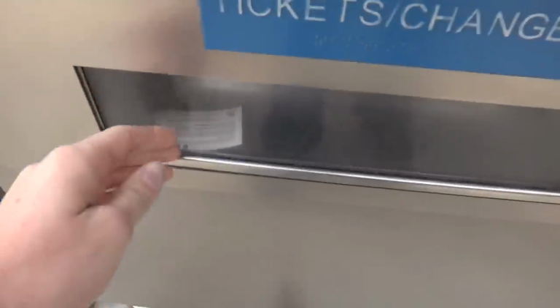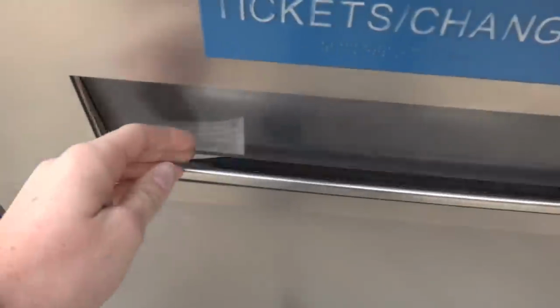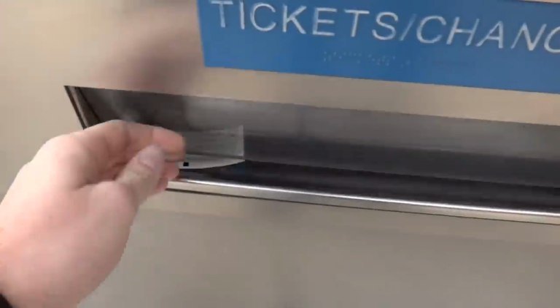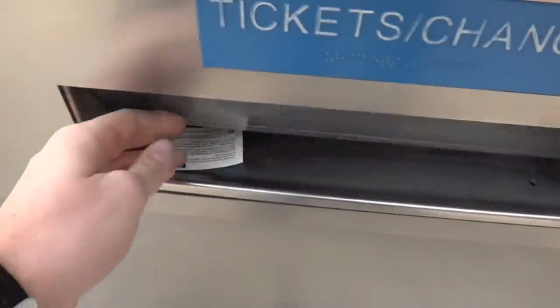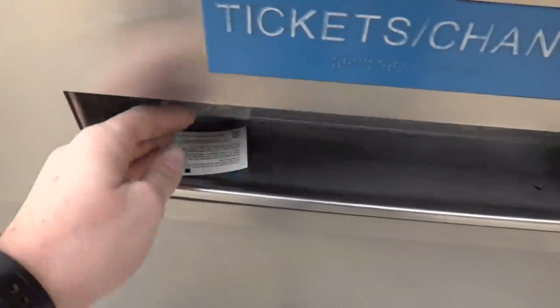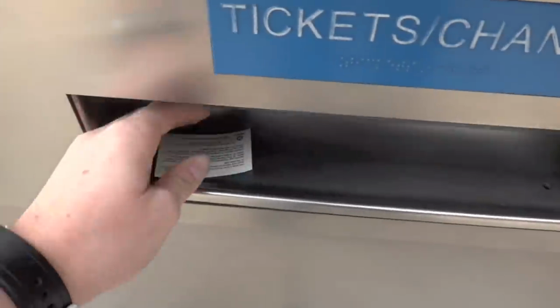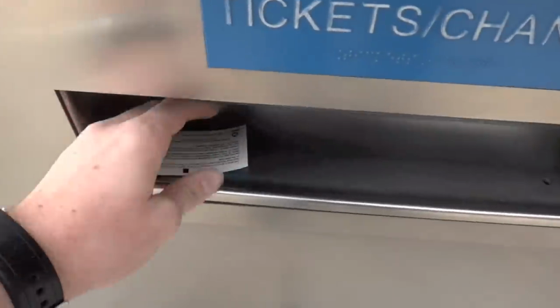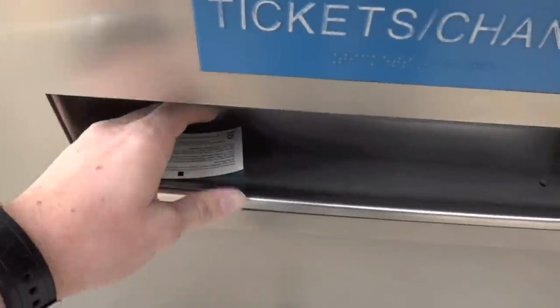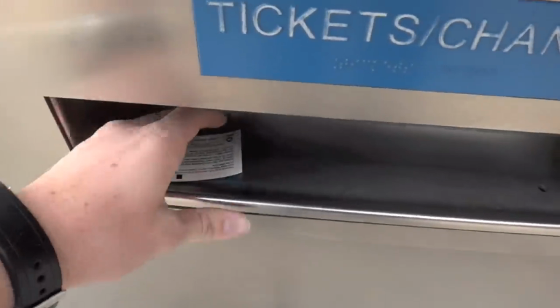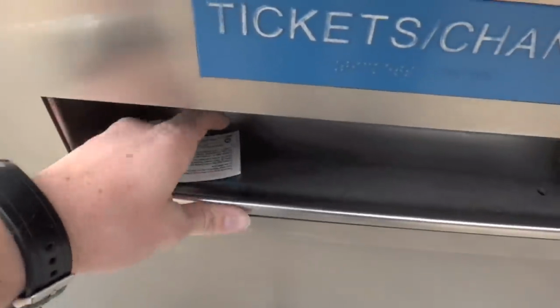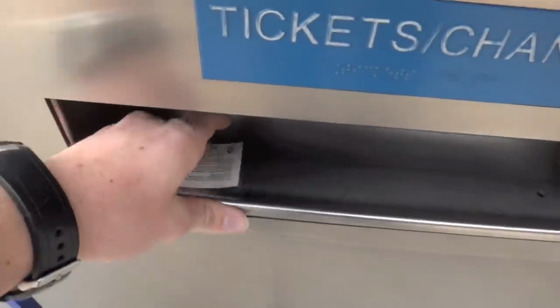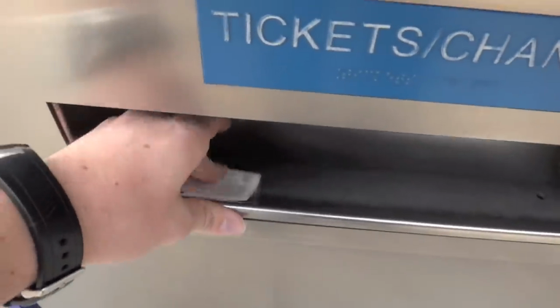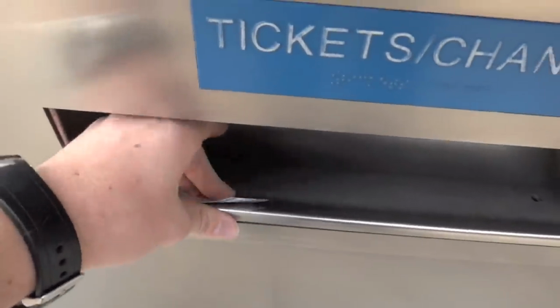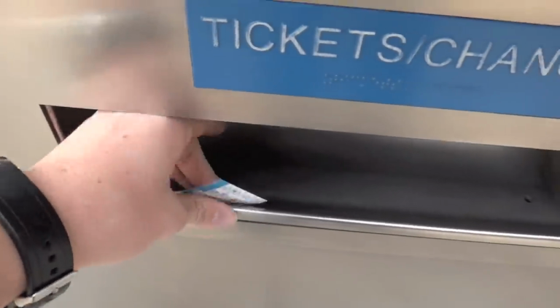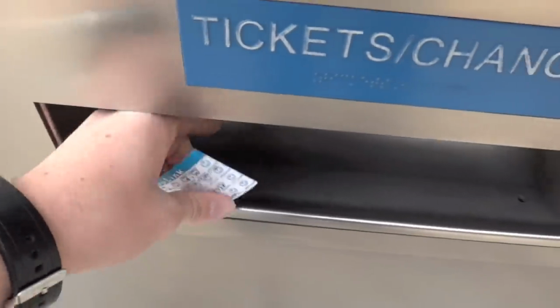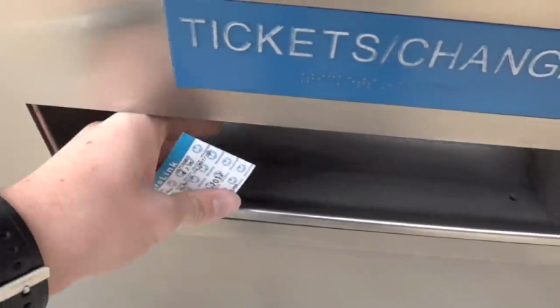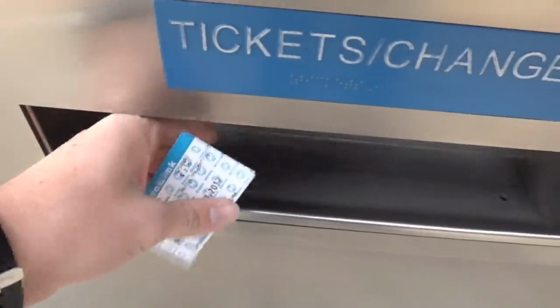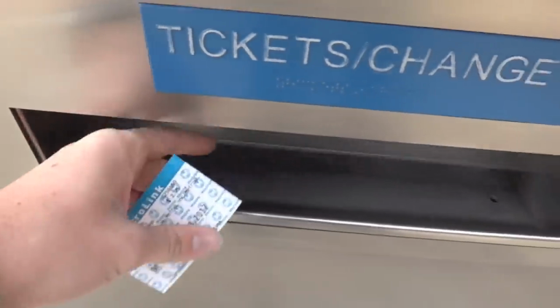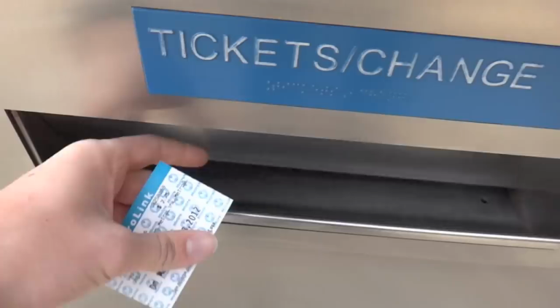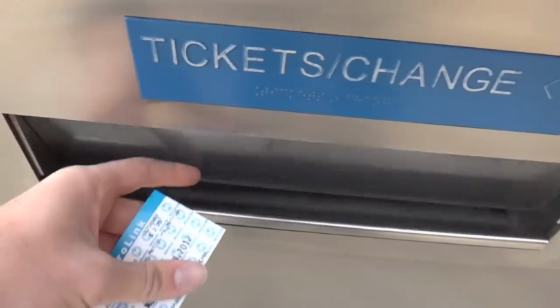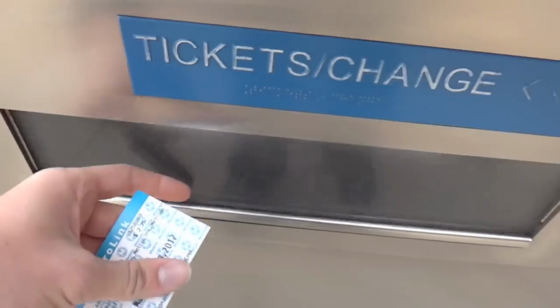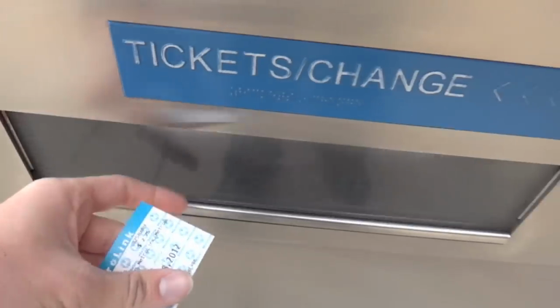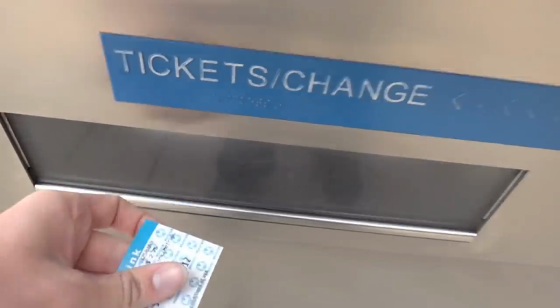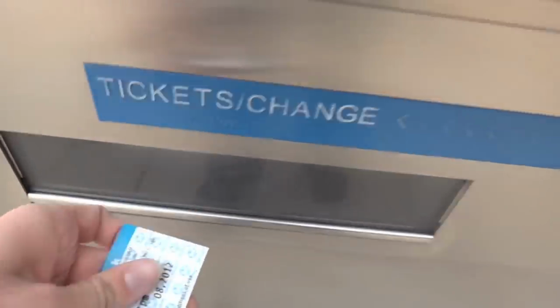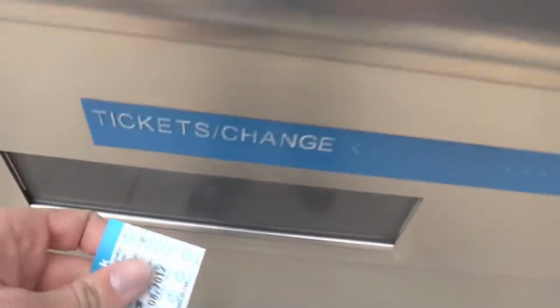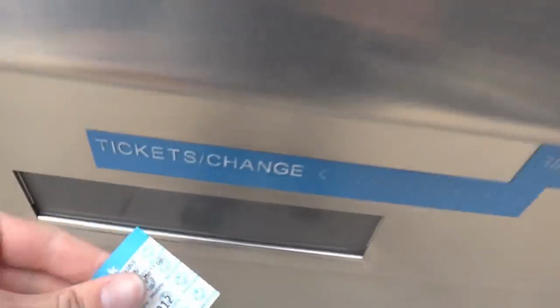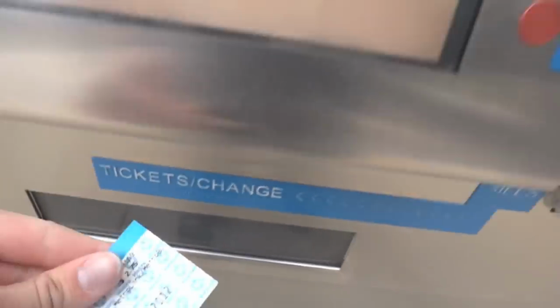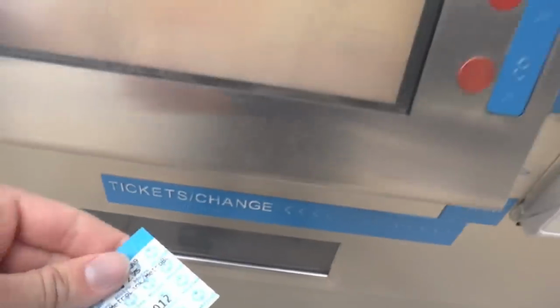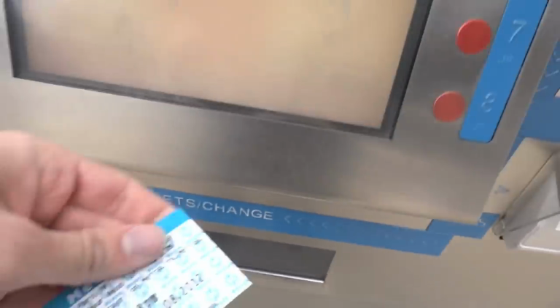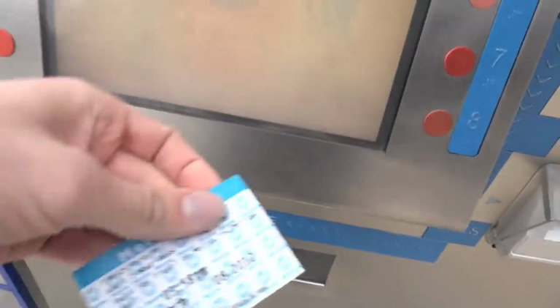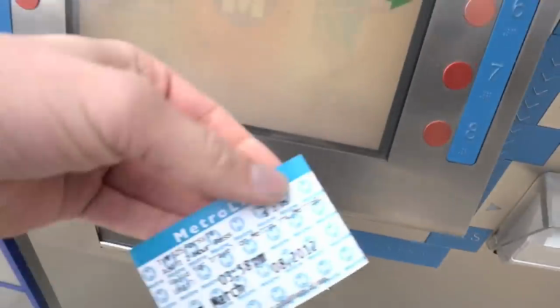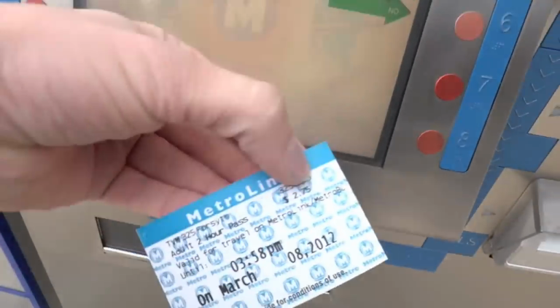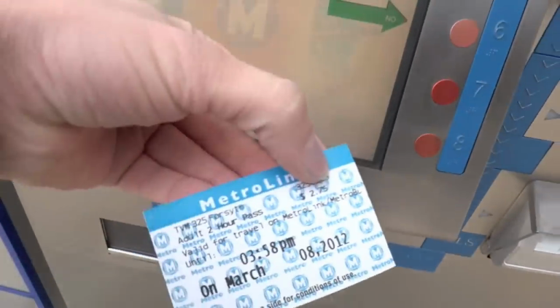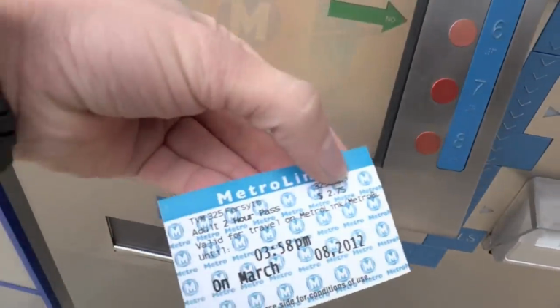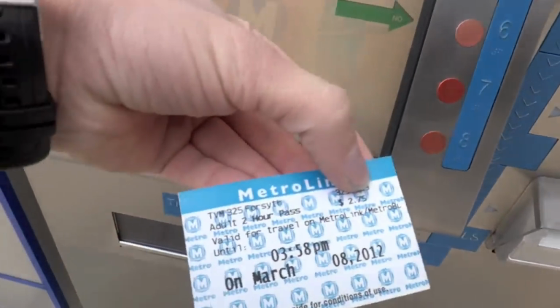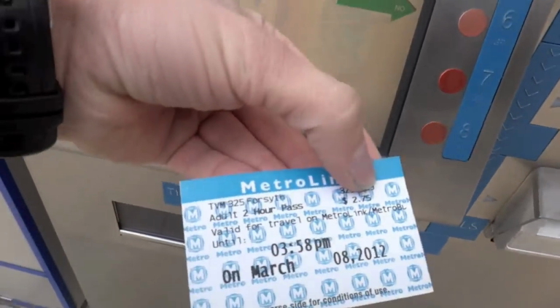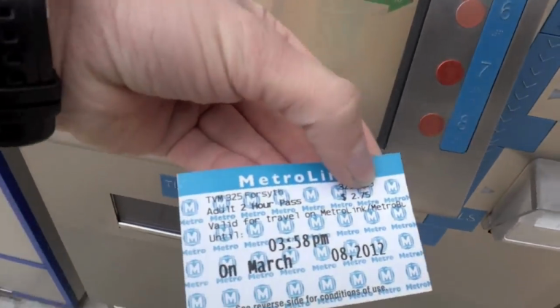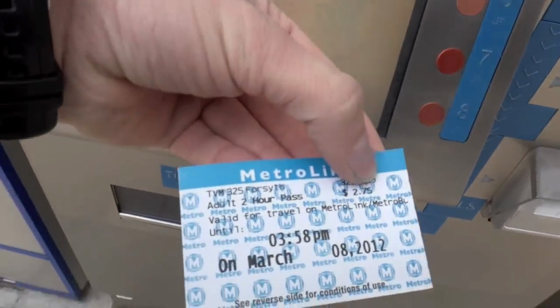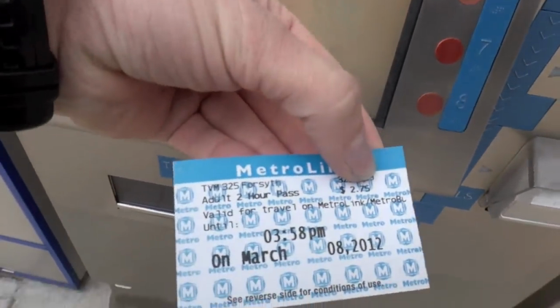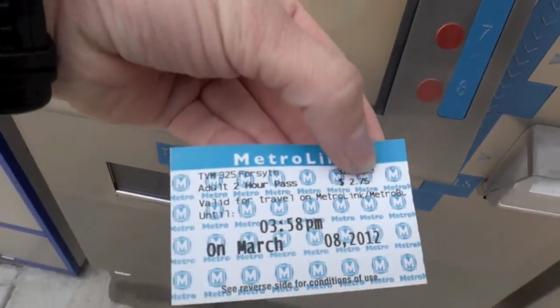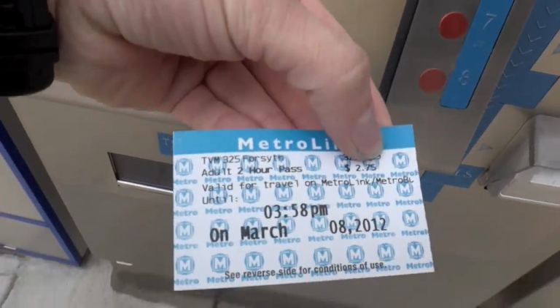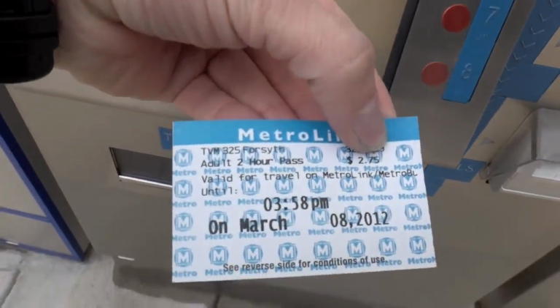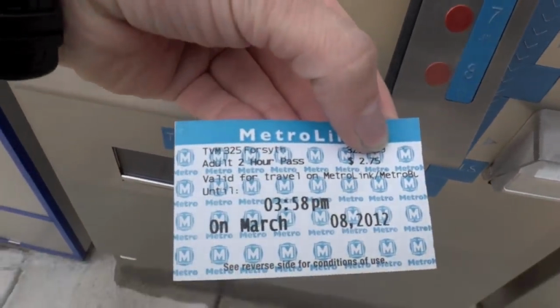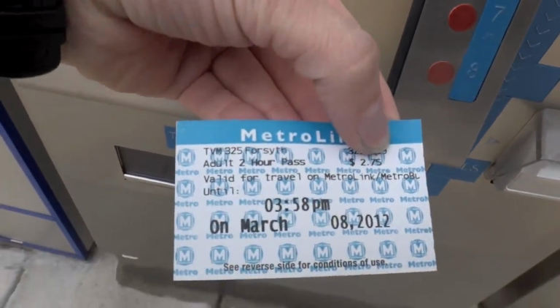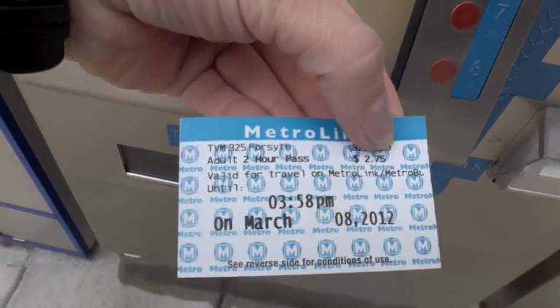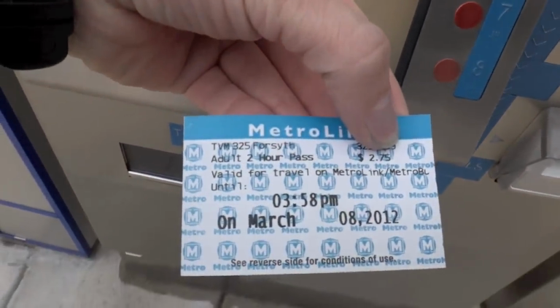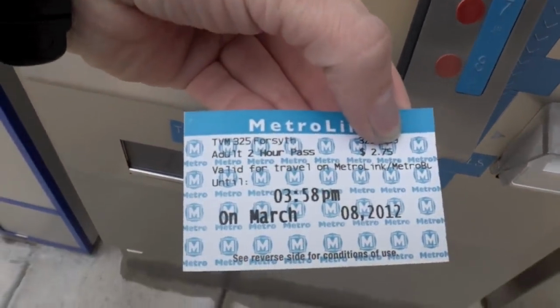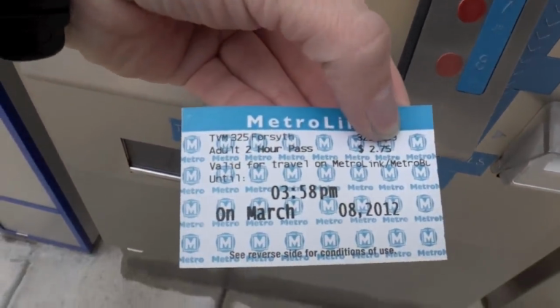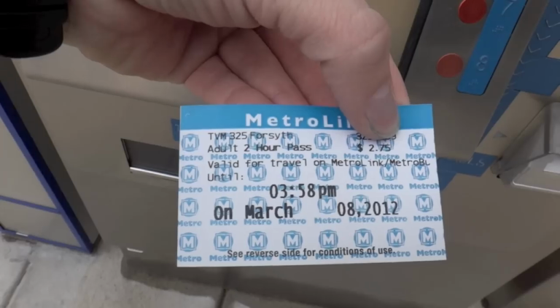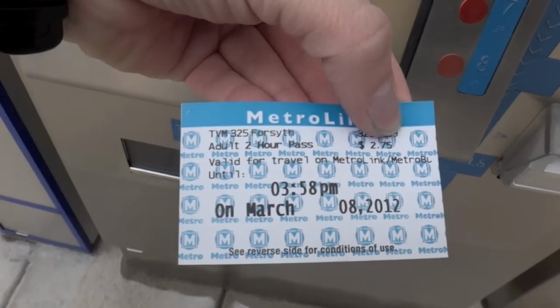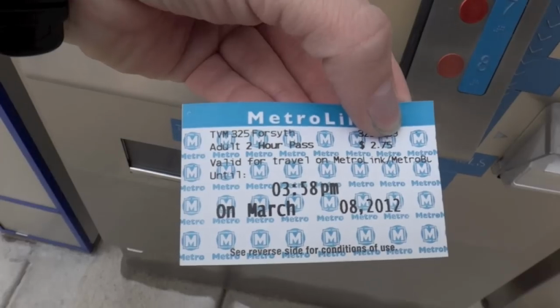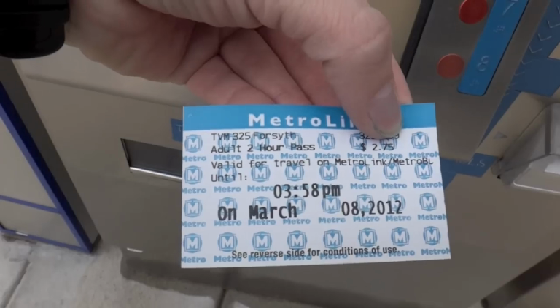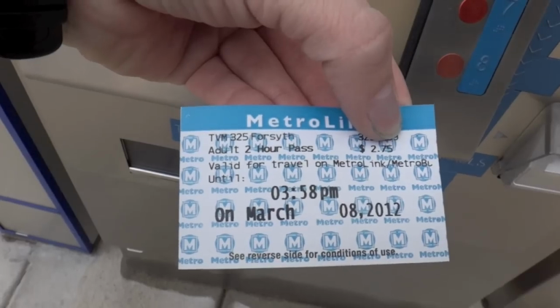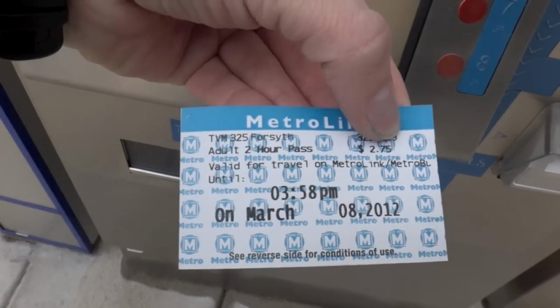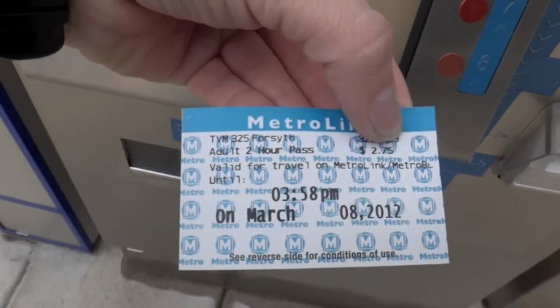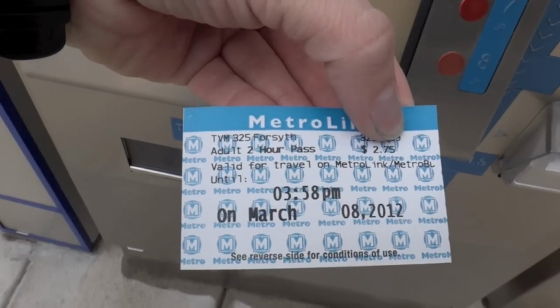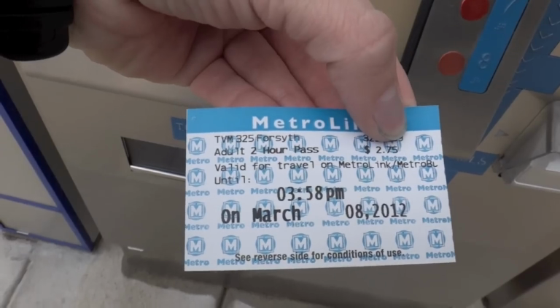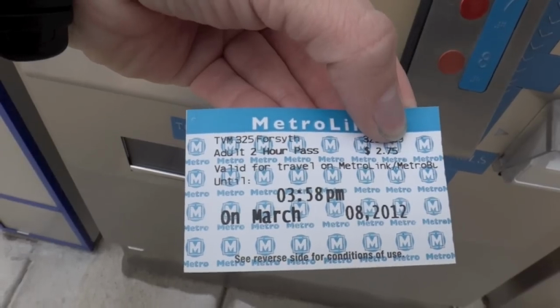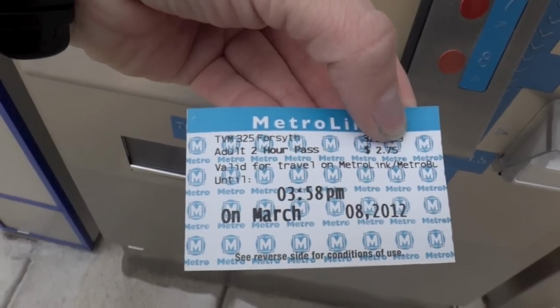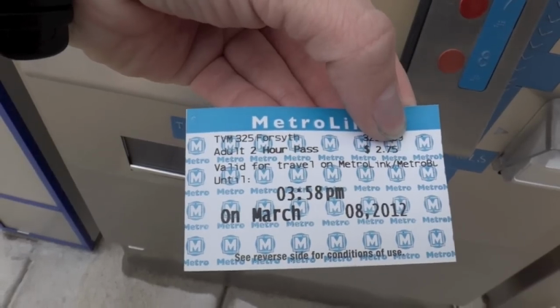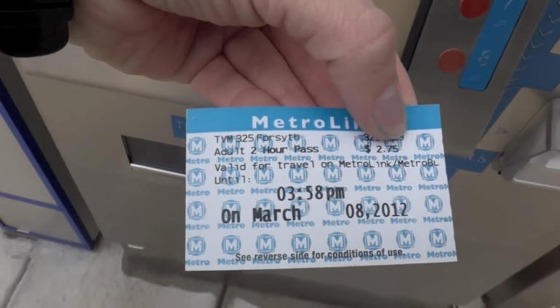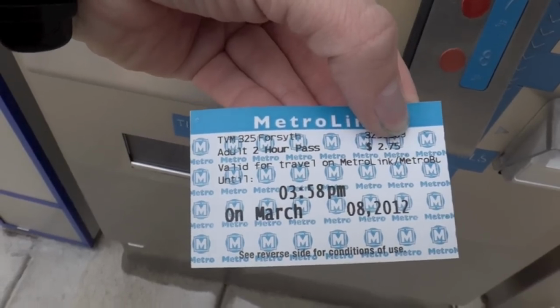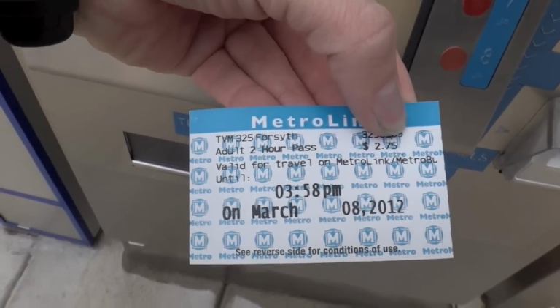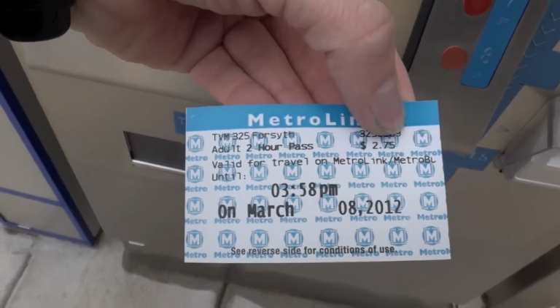Should authorize without any trouble. And then the ticket comes out in the bottom. There we go — good until 3:58 PM.